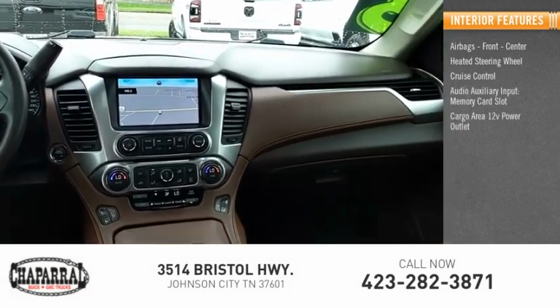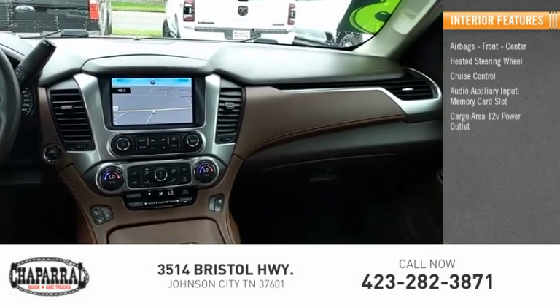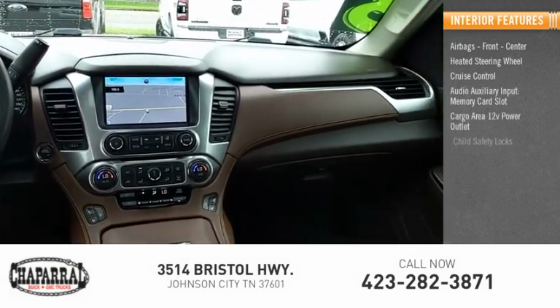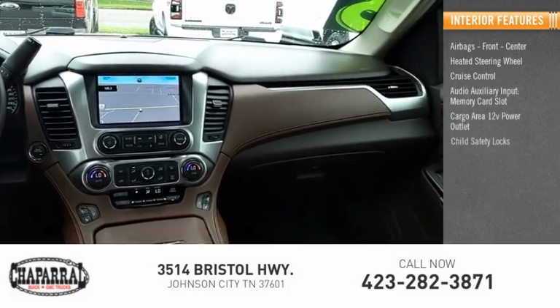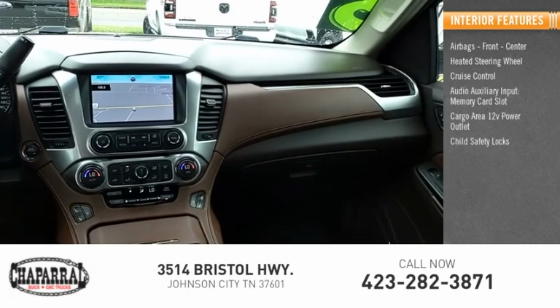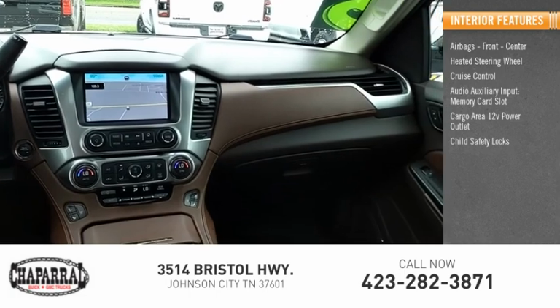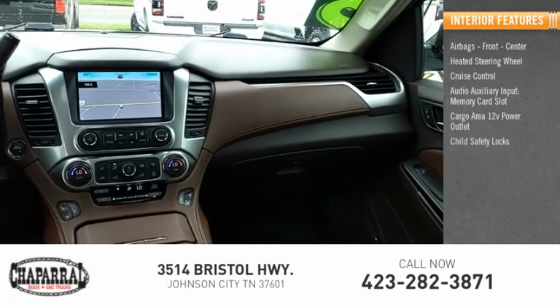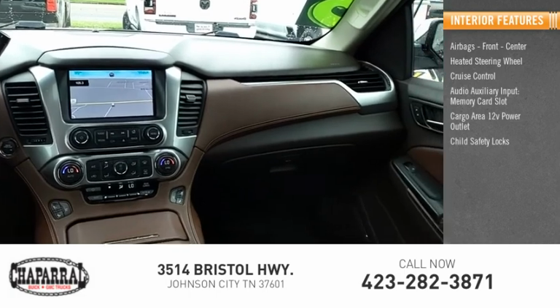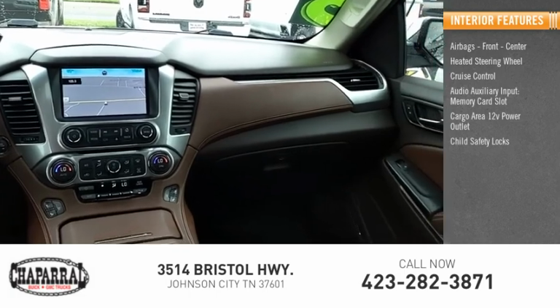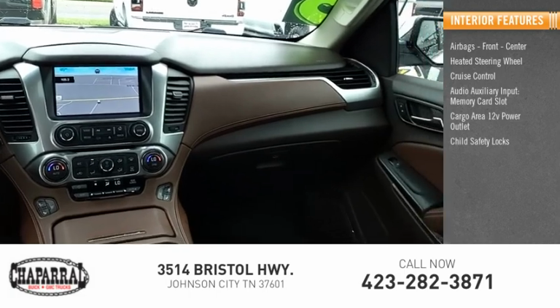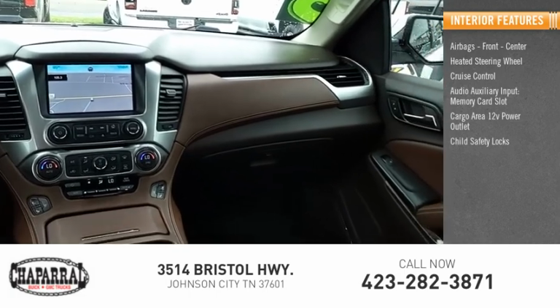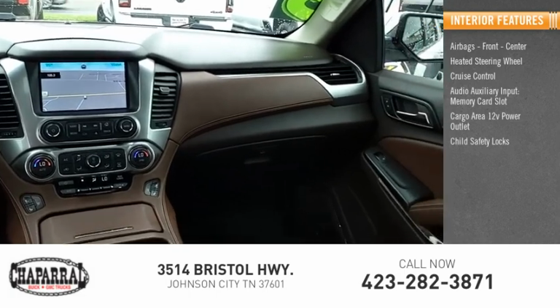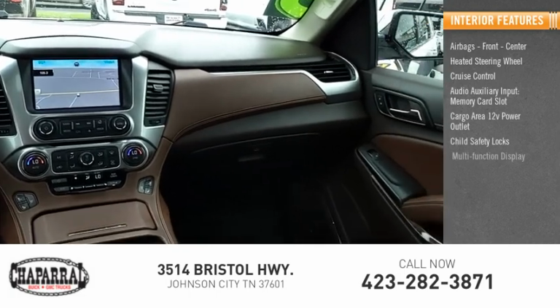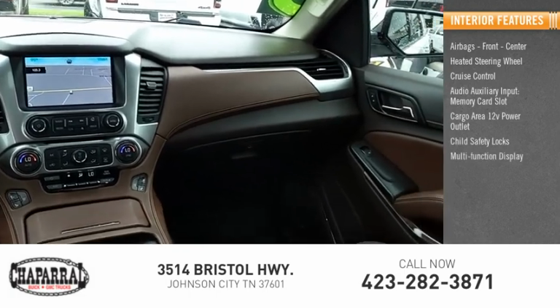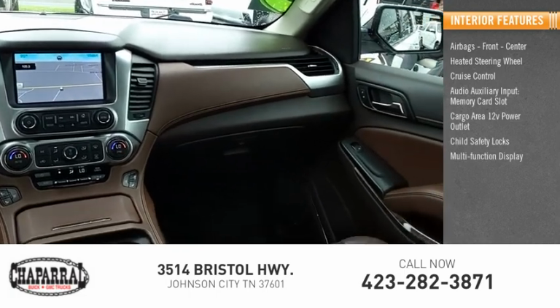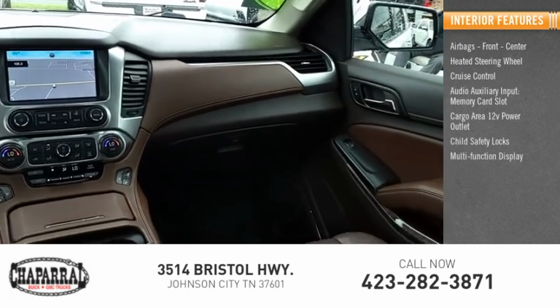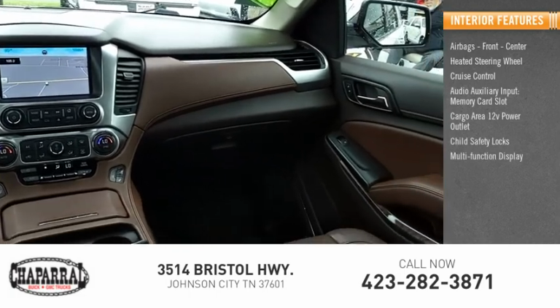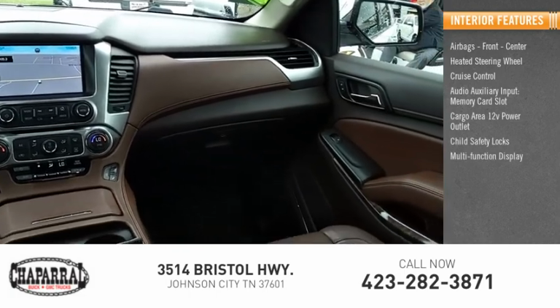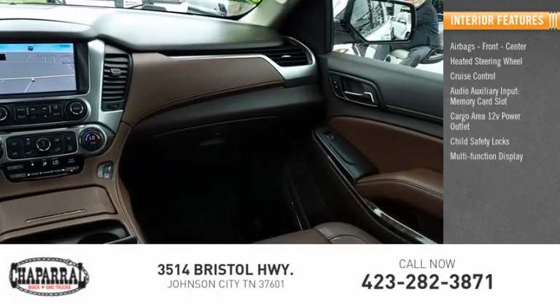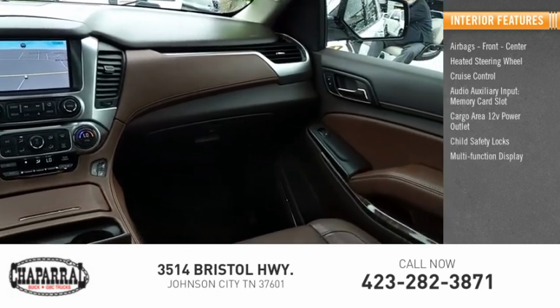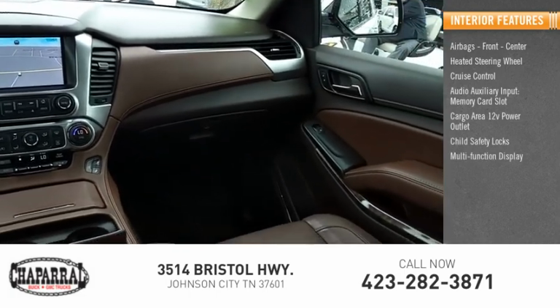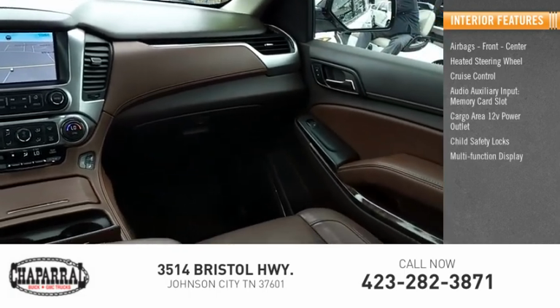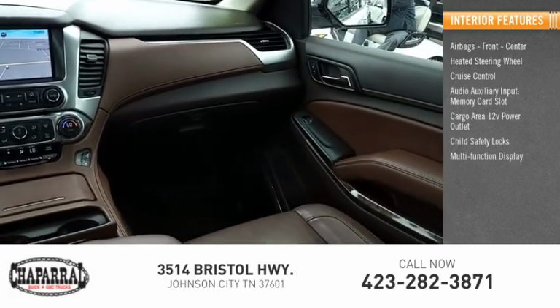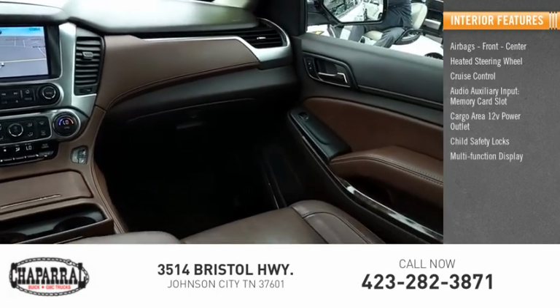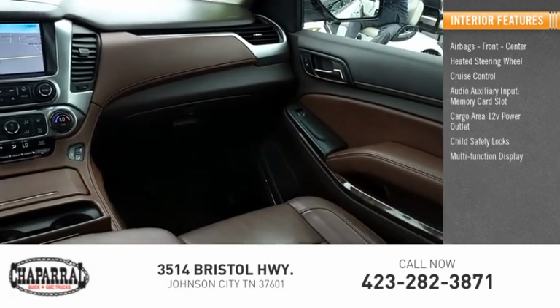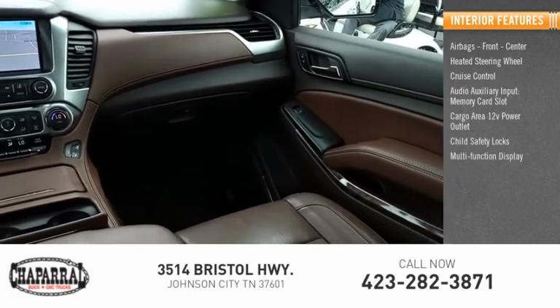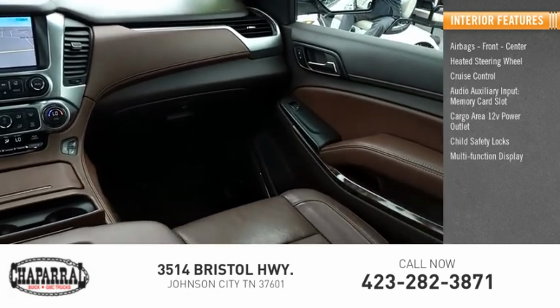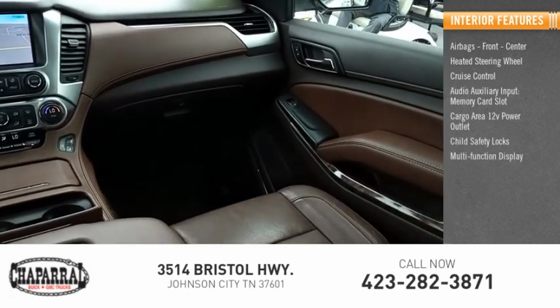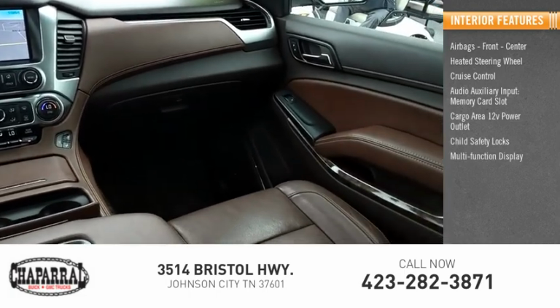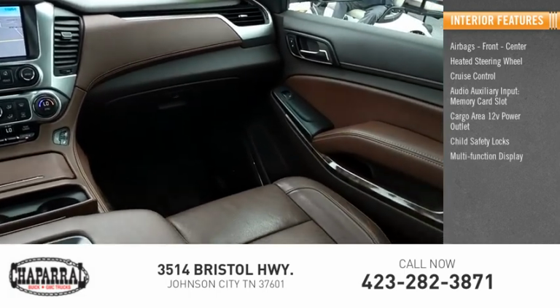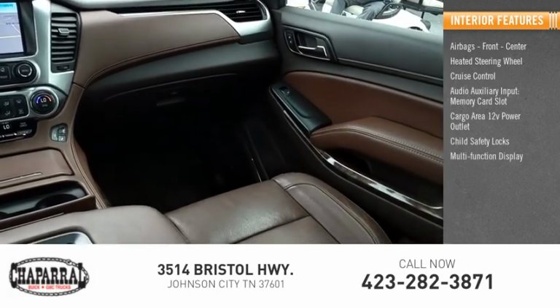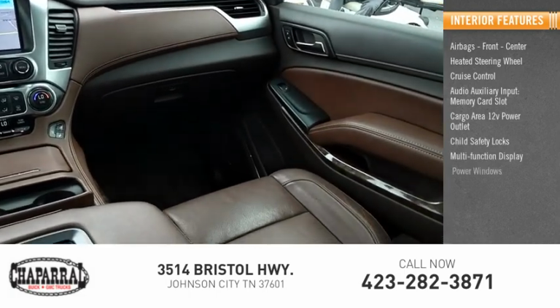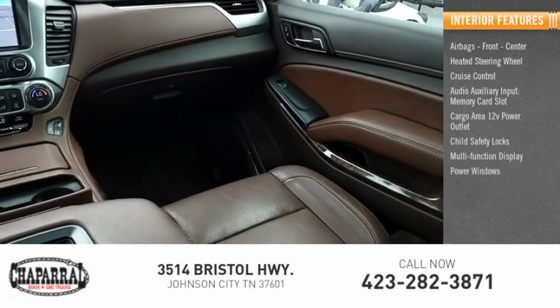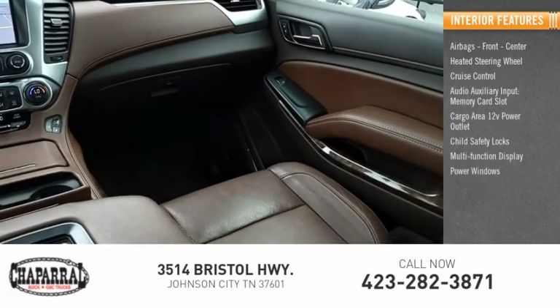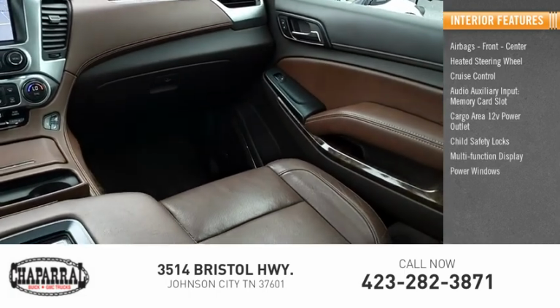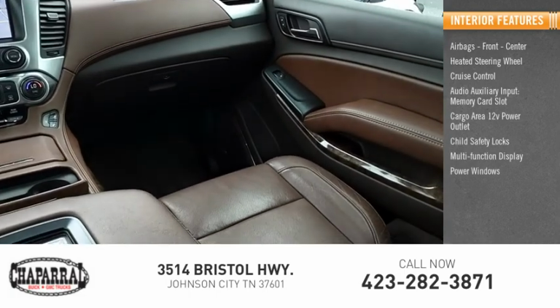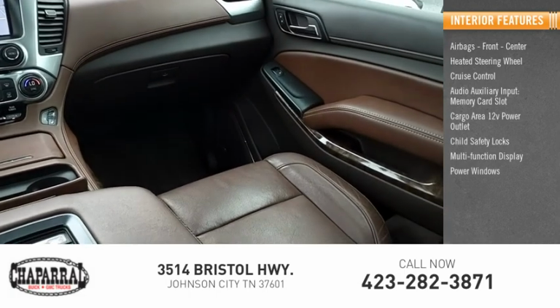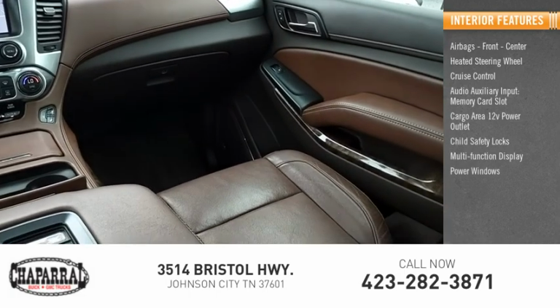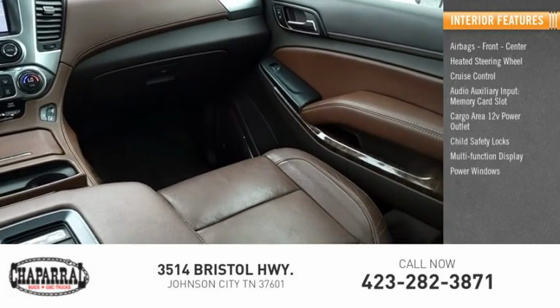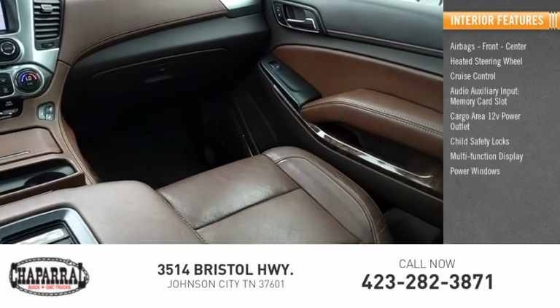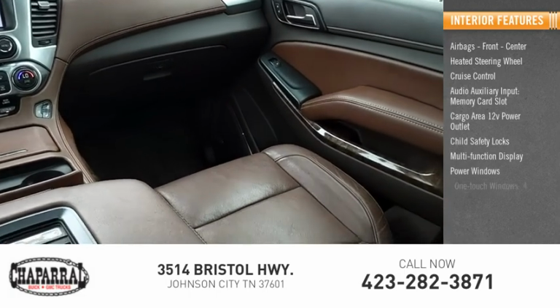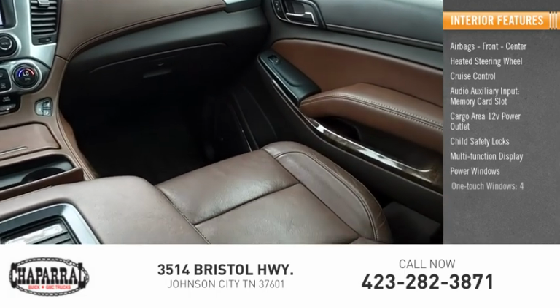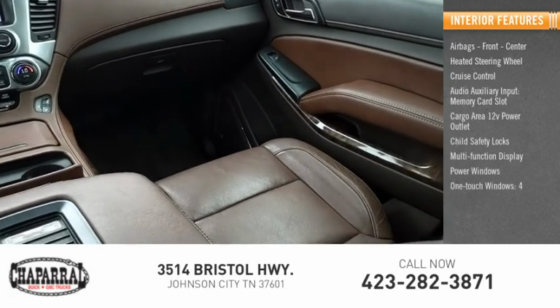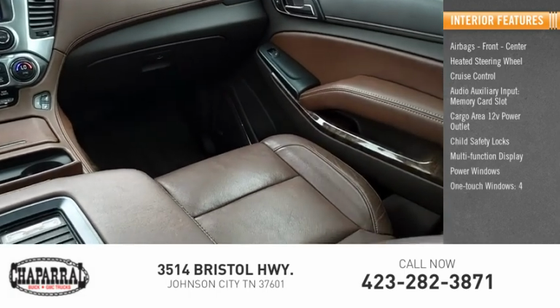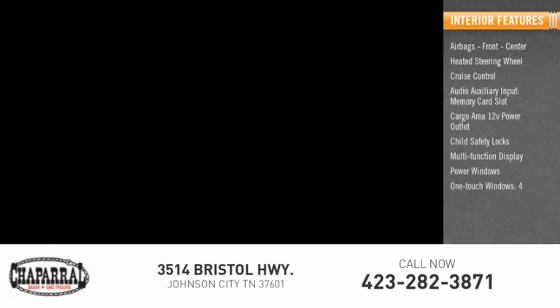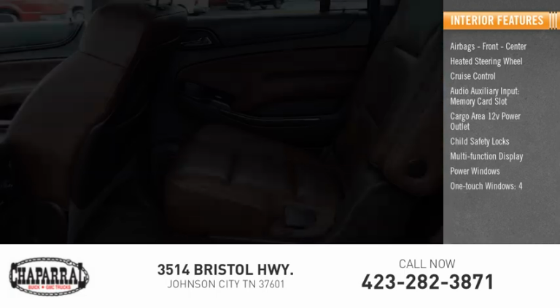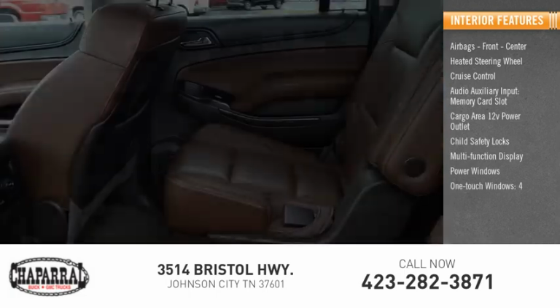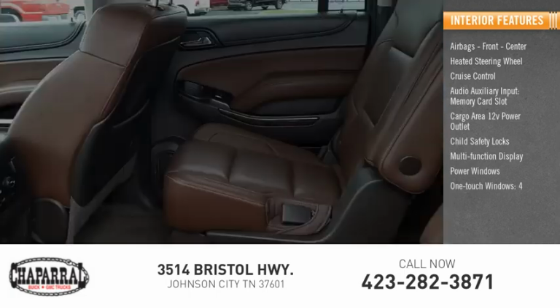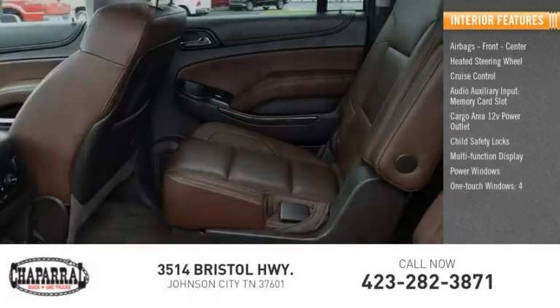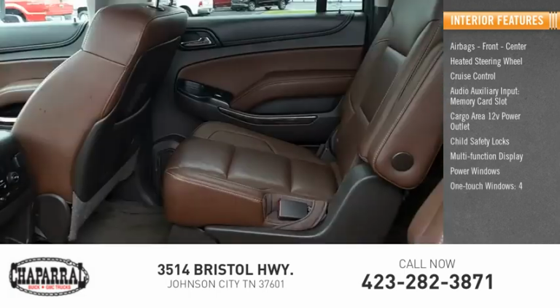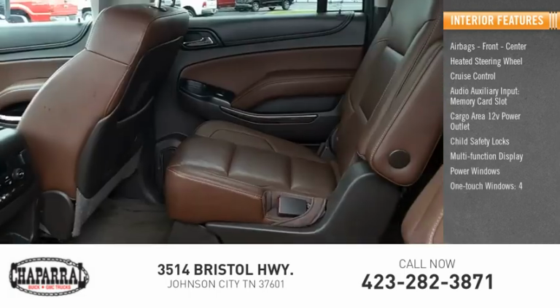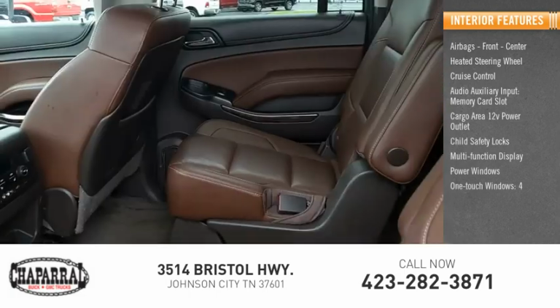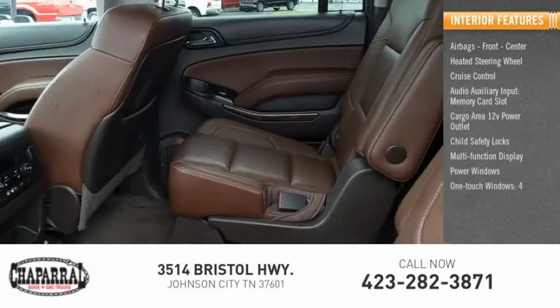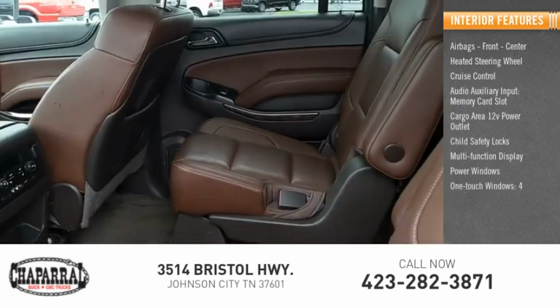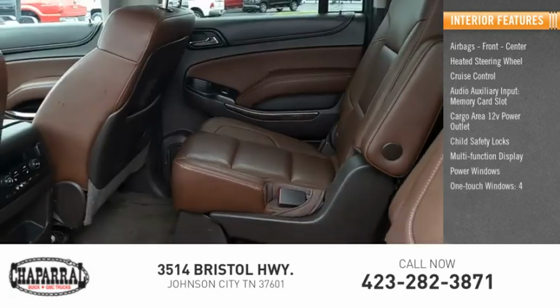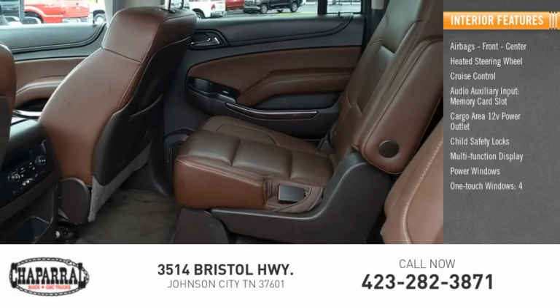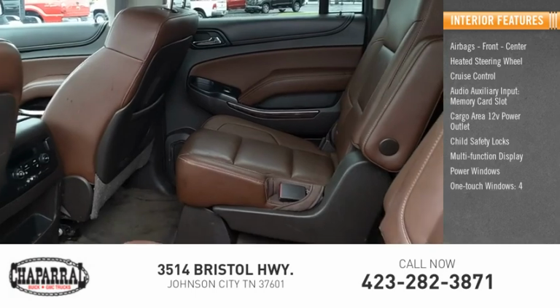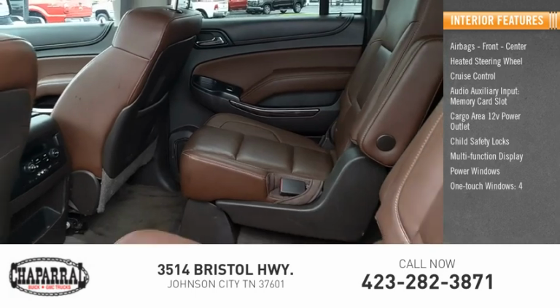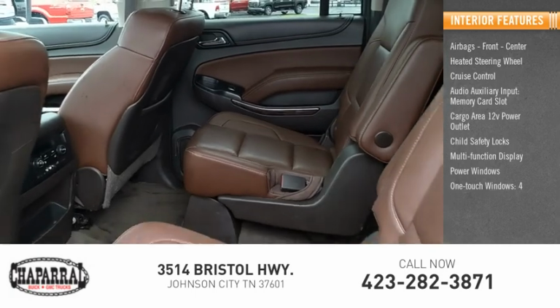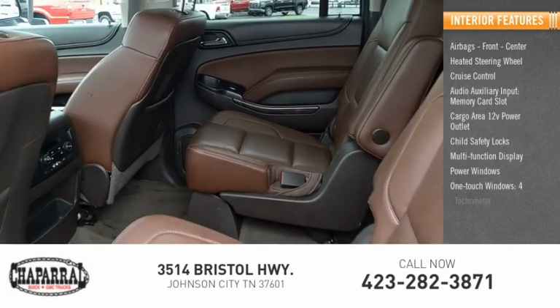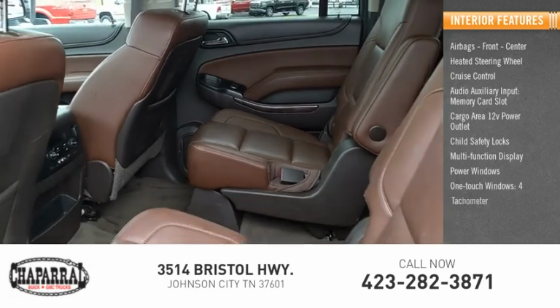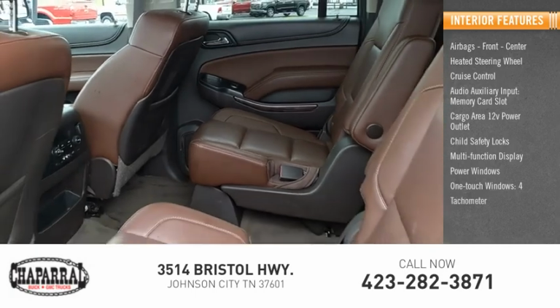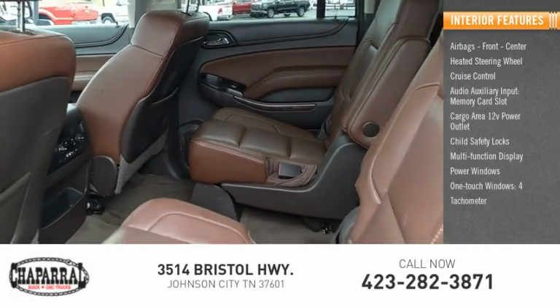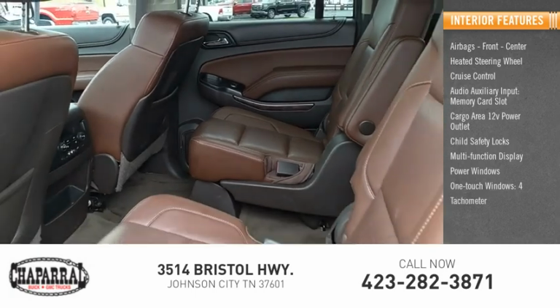Child safety locks, multifunction display, power windows, one-touch windows, and a floor tachometer.